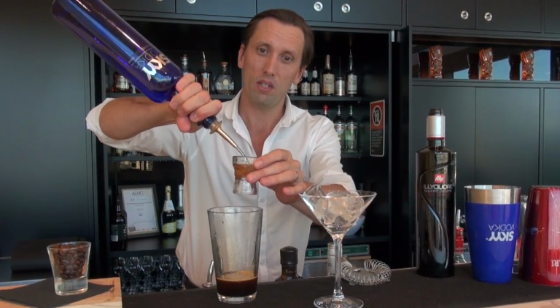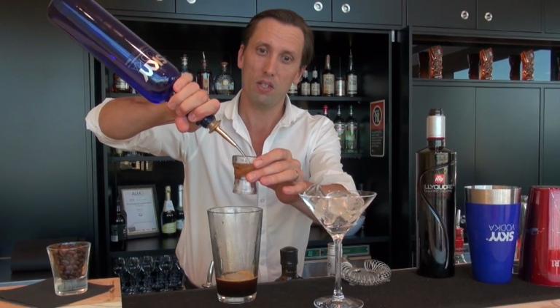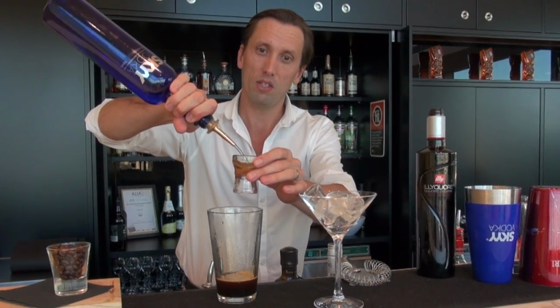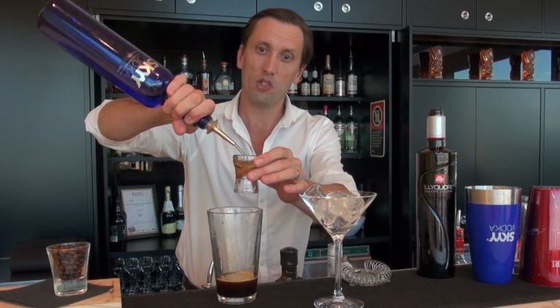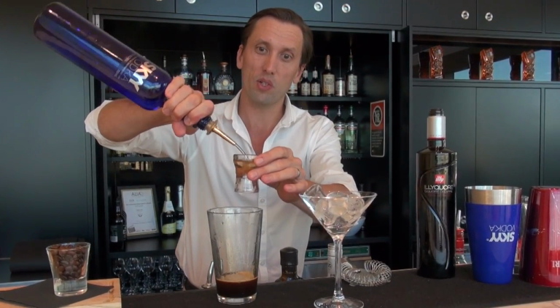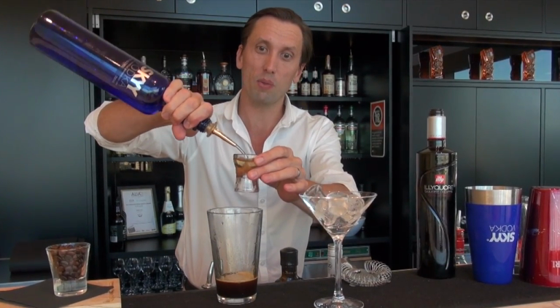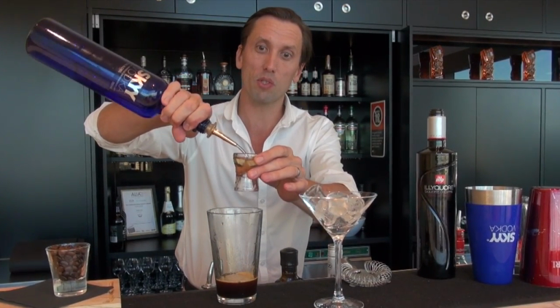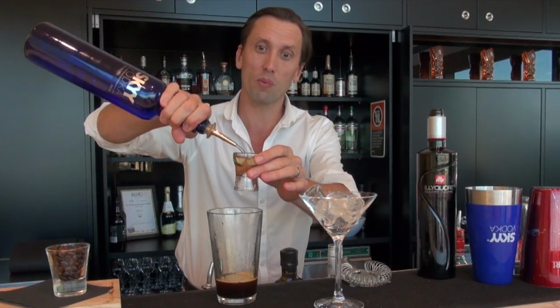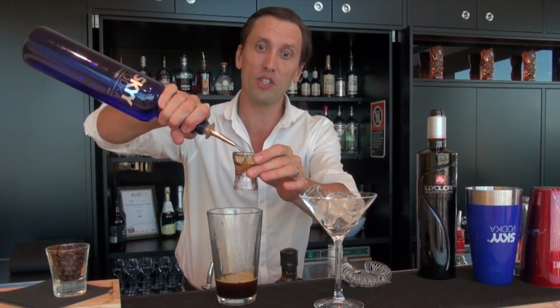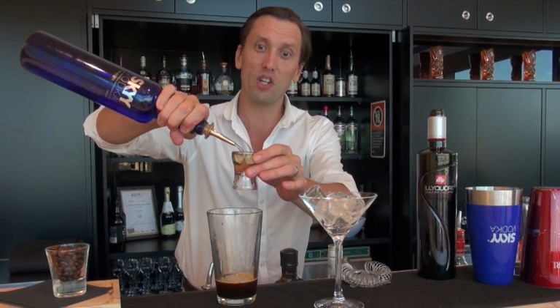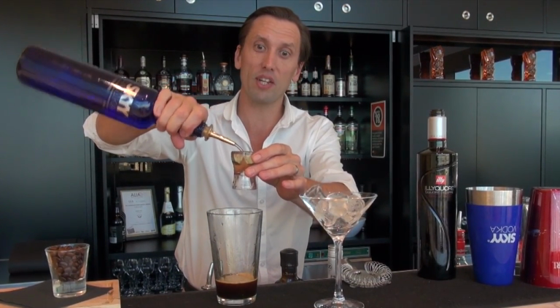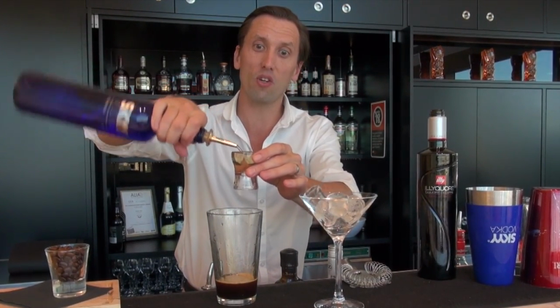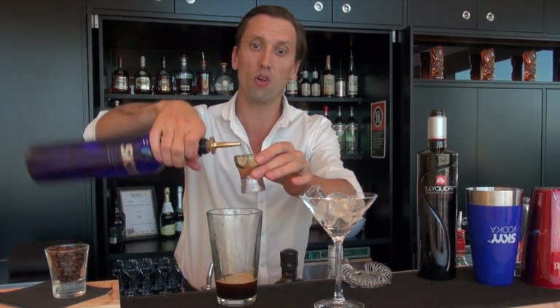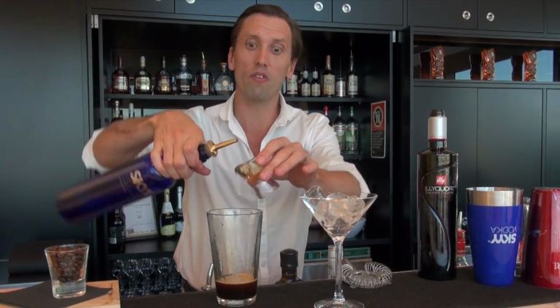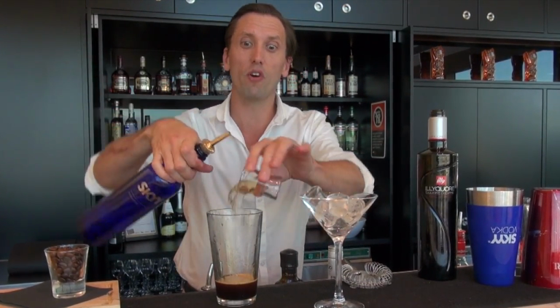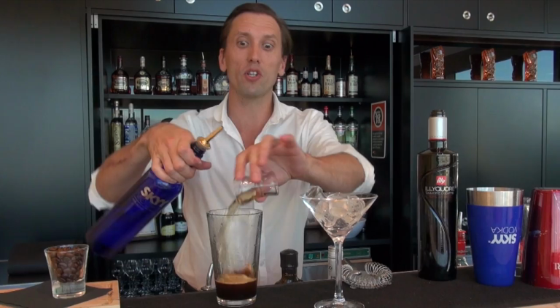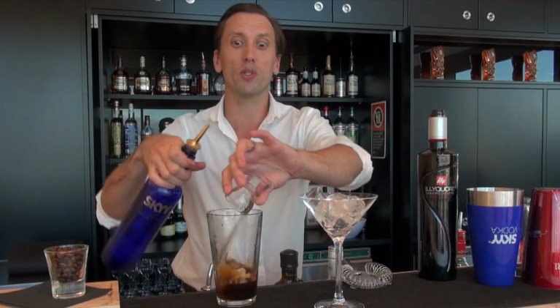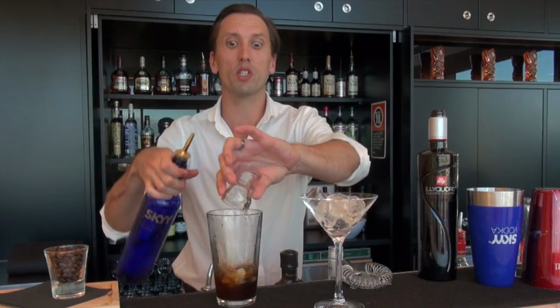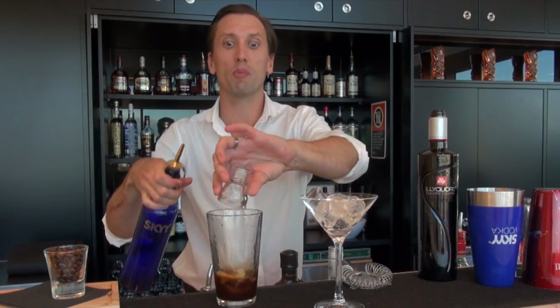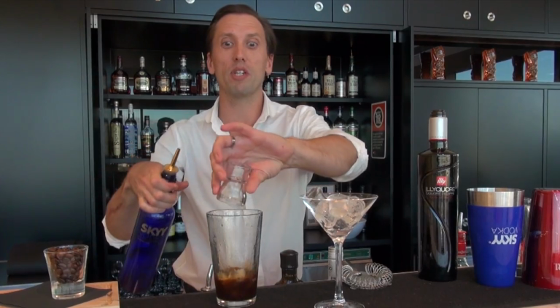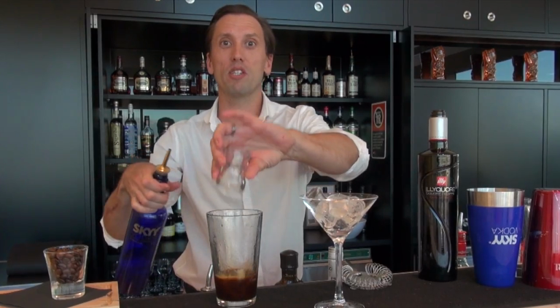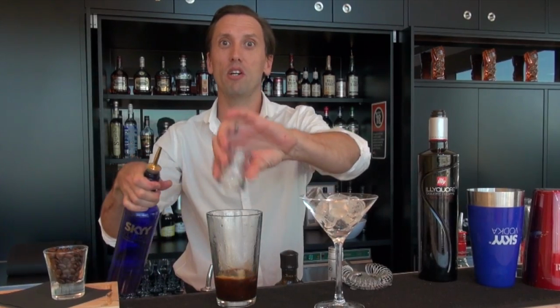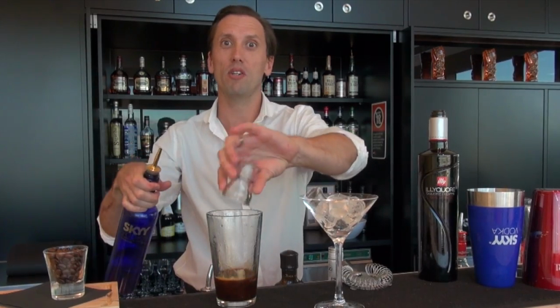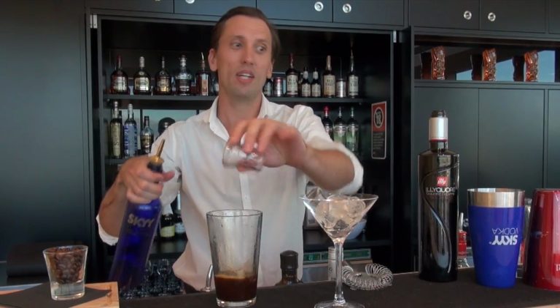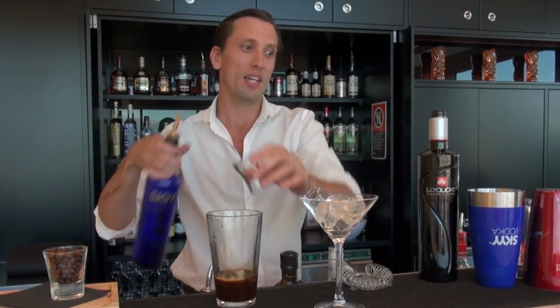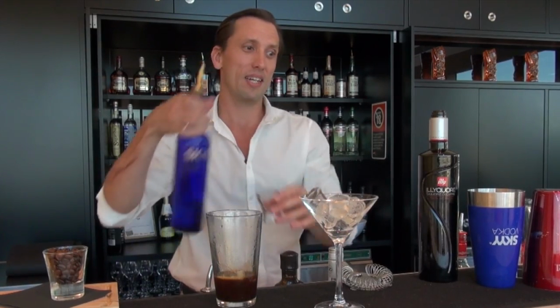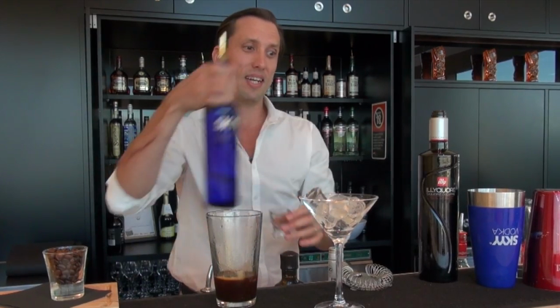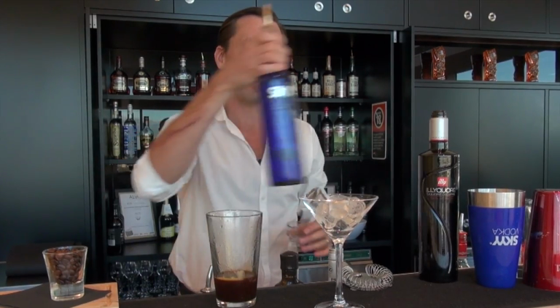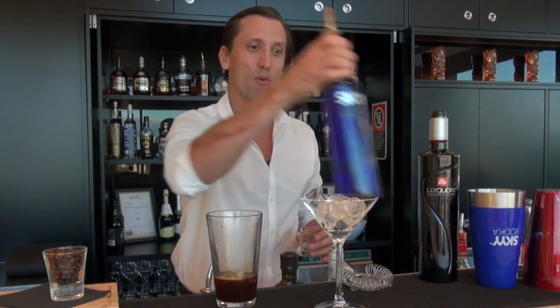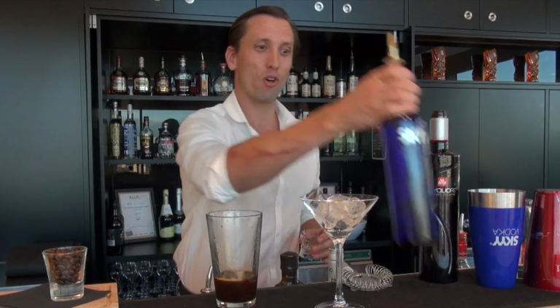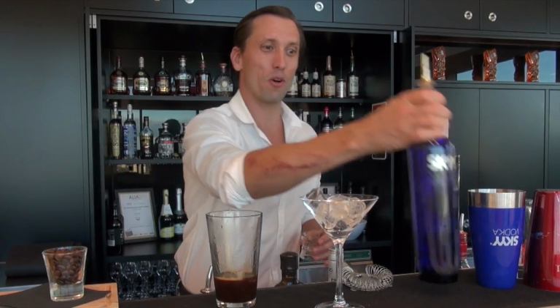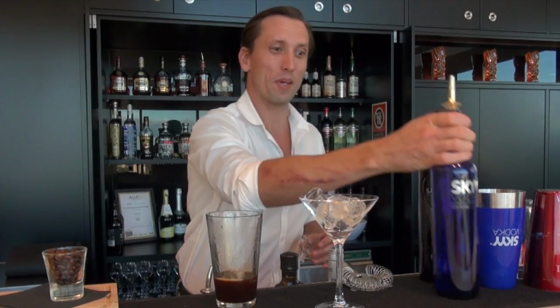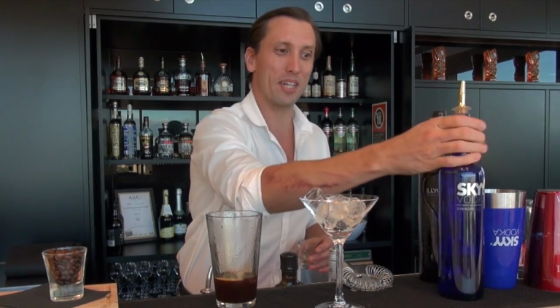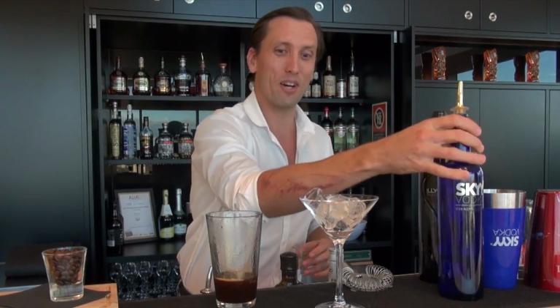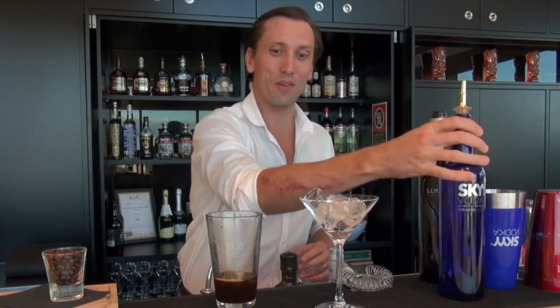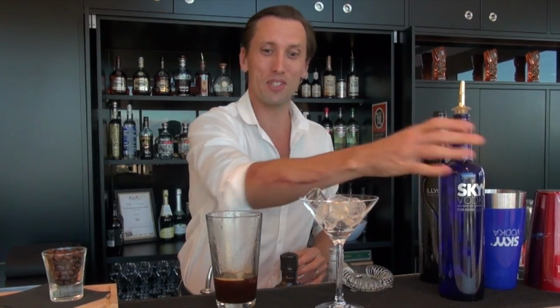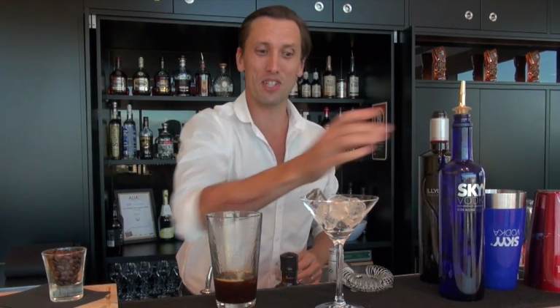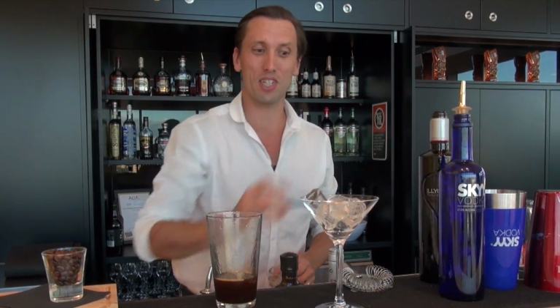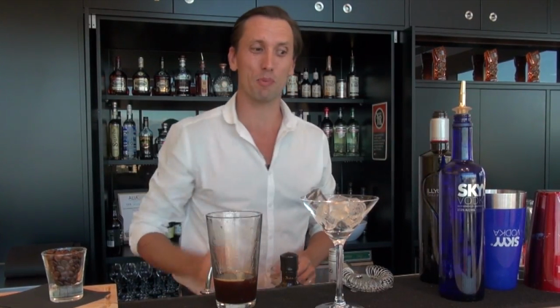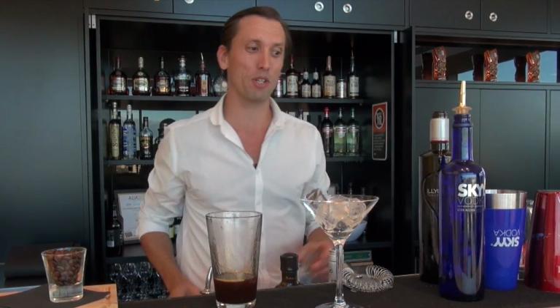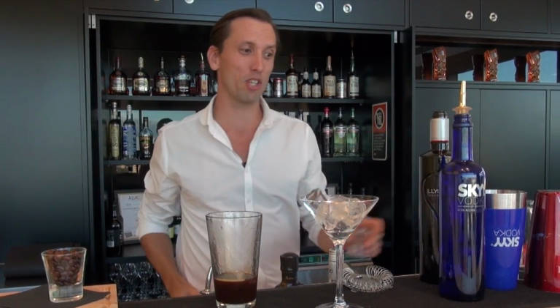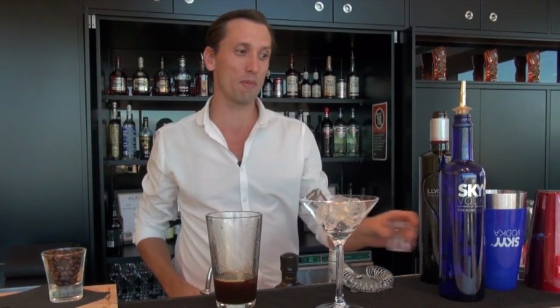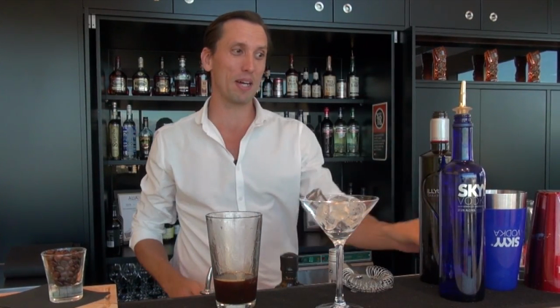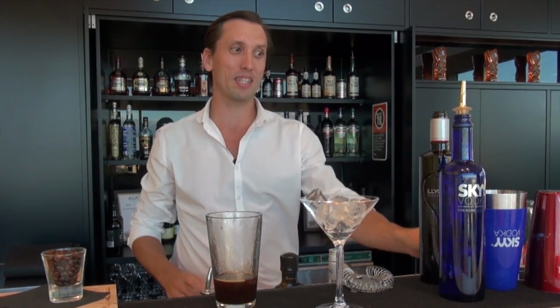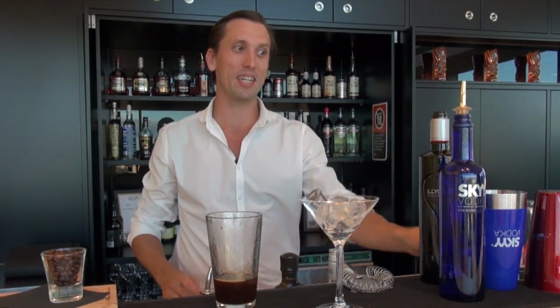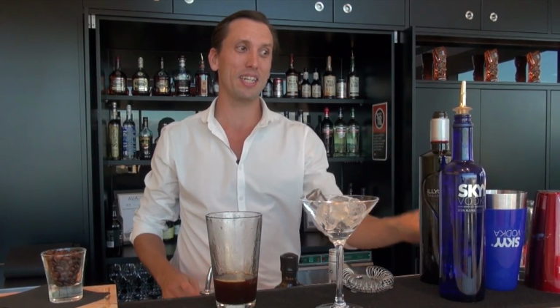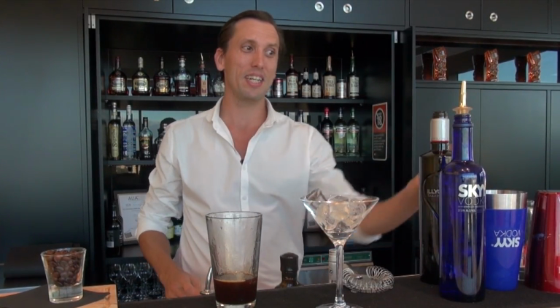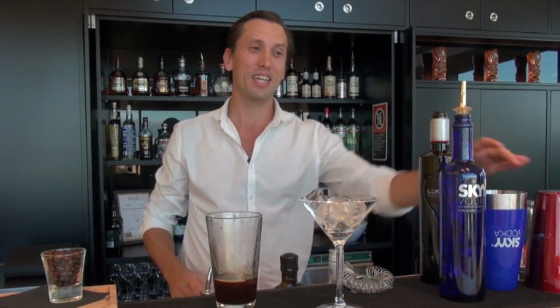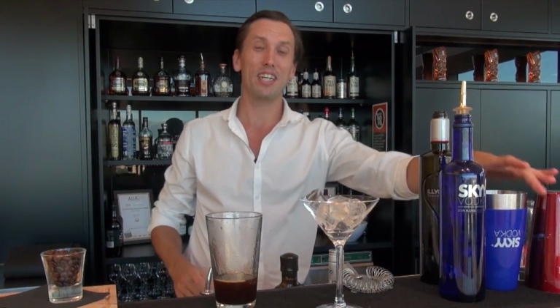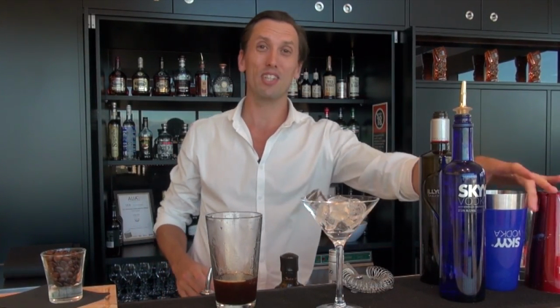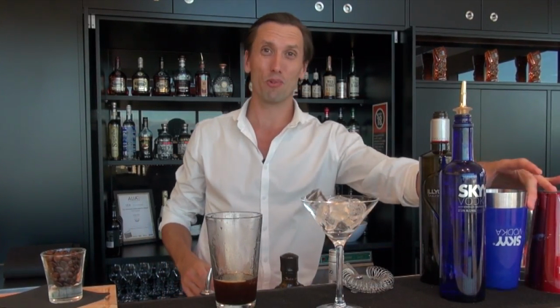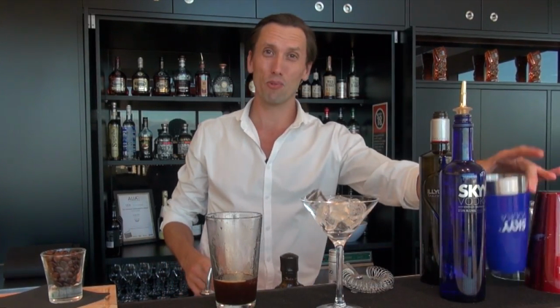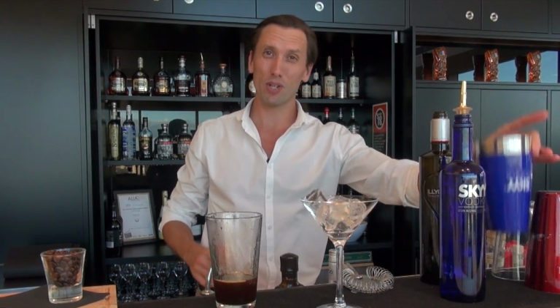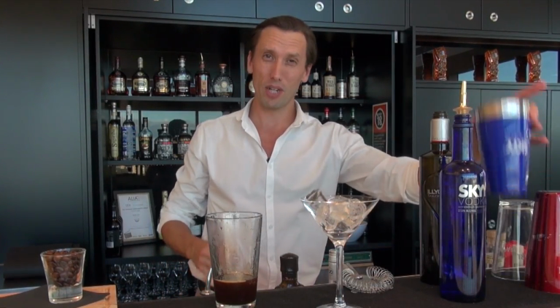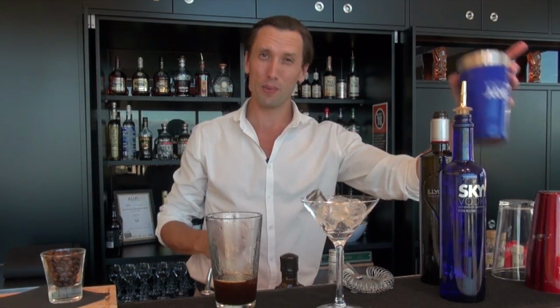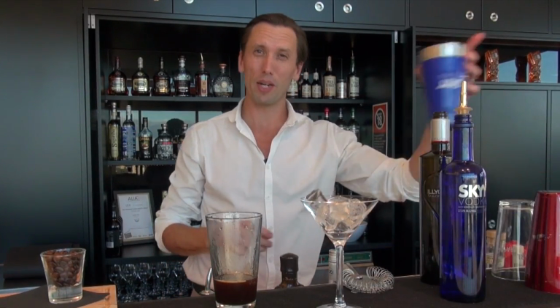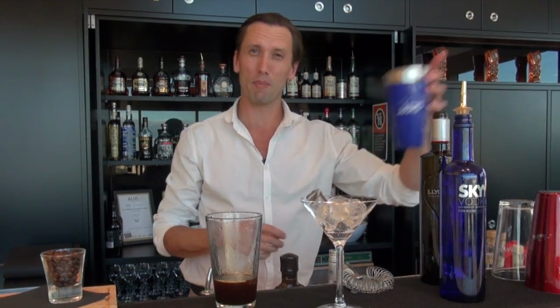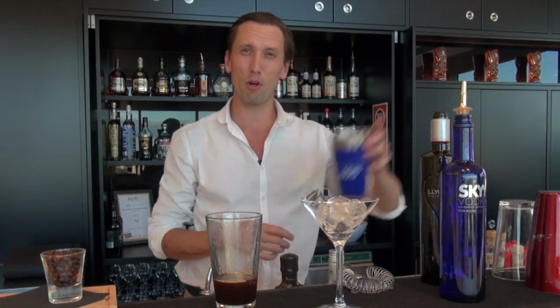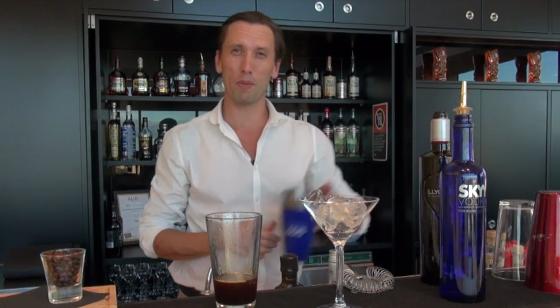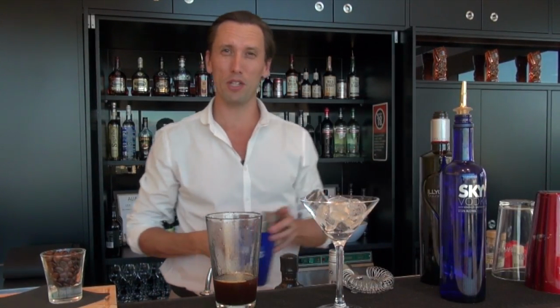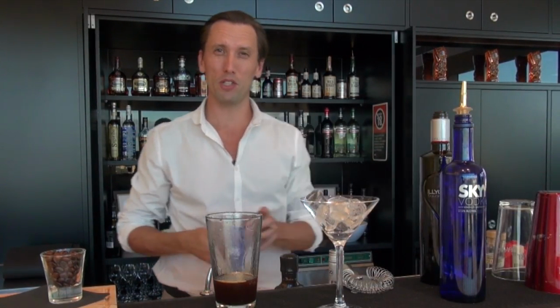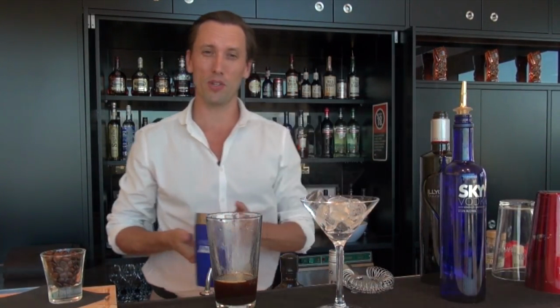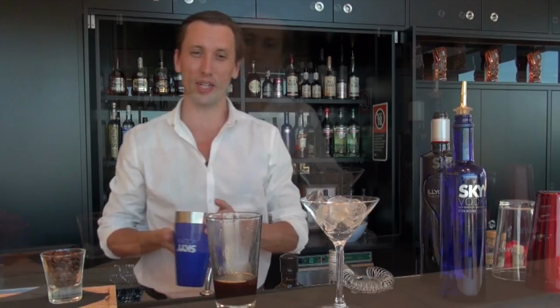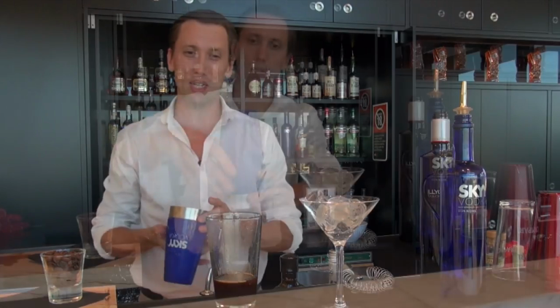This drink was originally called the Vodka Espresso and is now more commonly known as the Espresso Martini — a really popular drink.